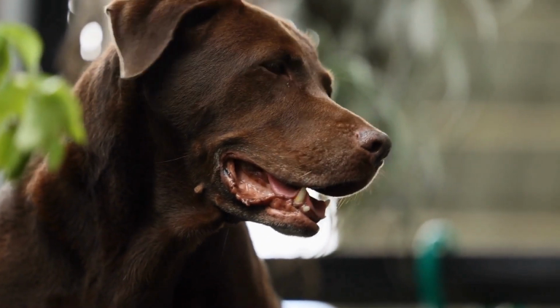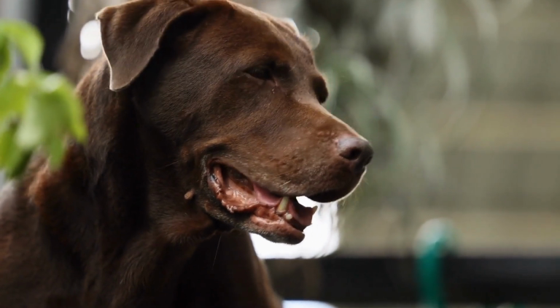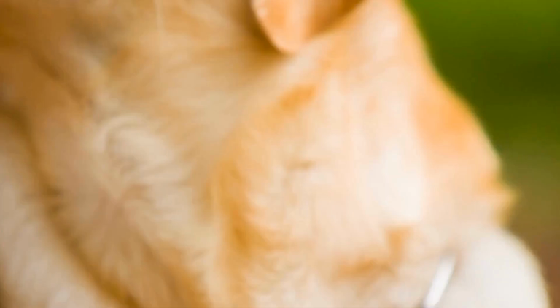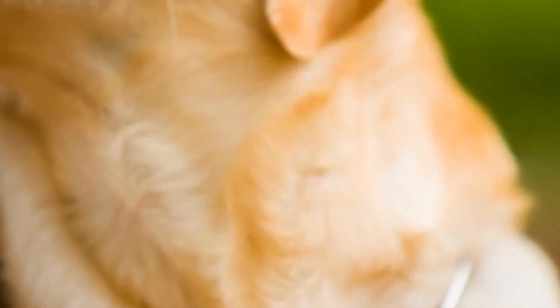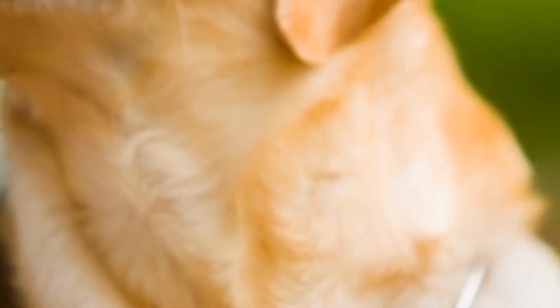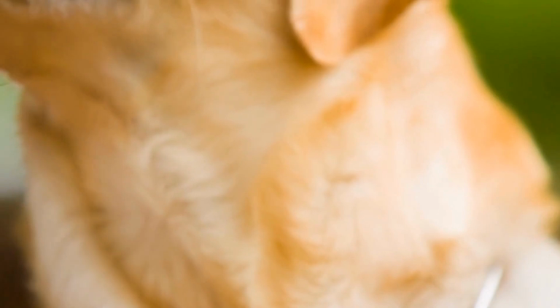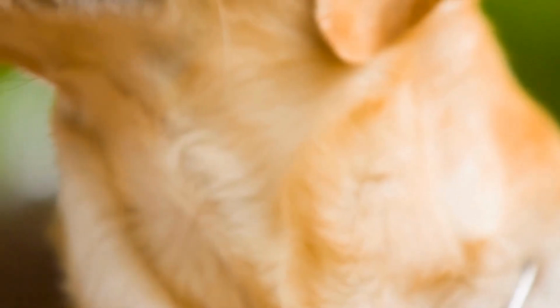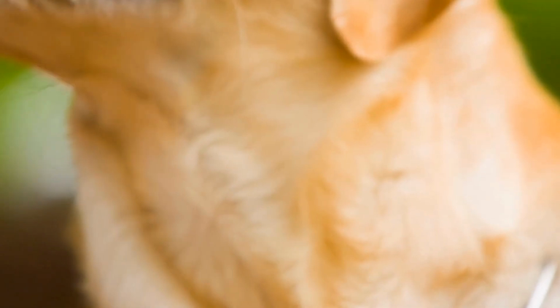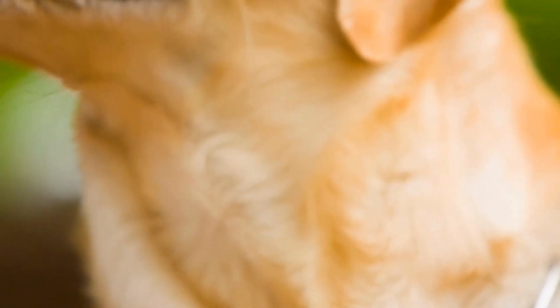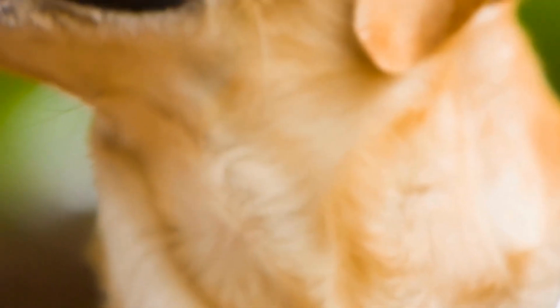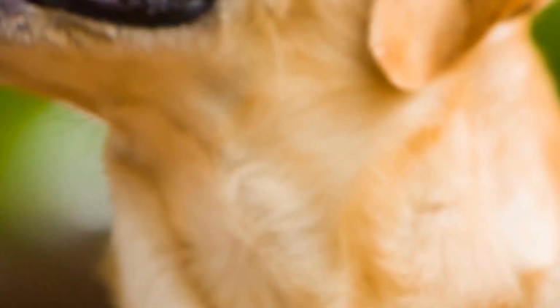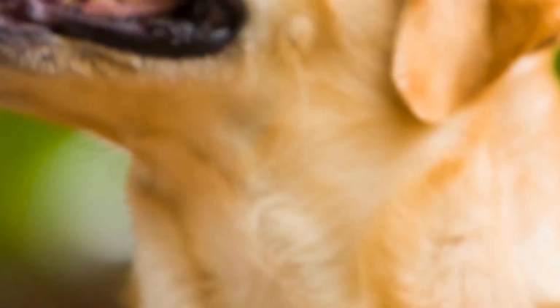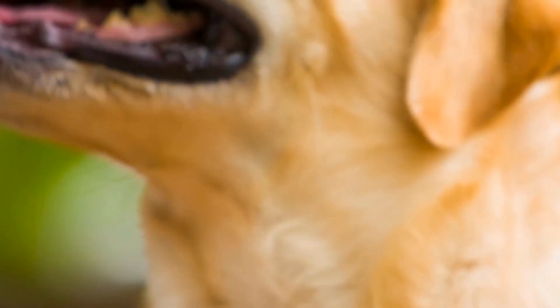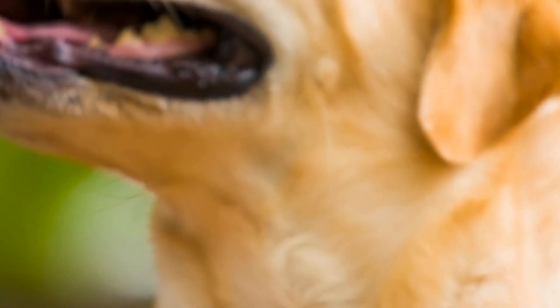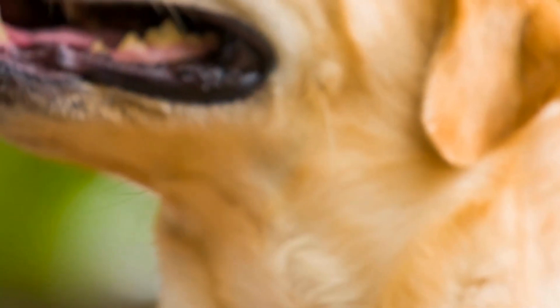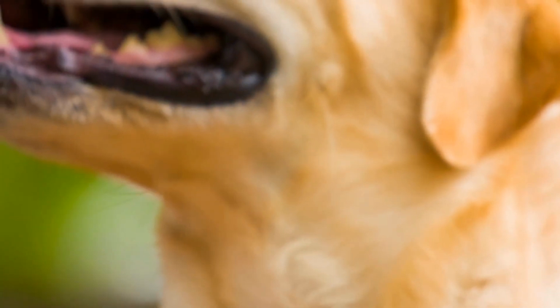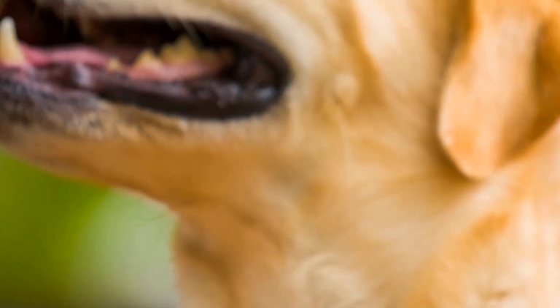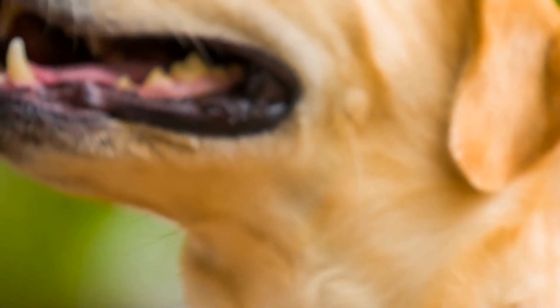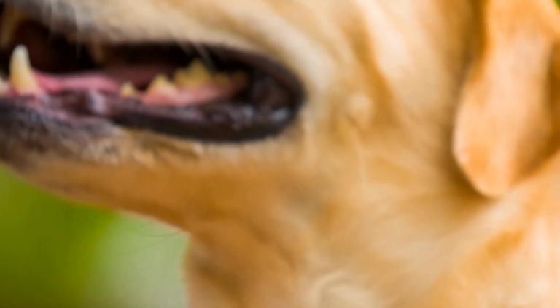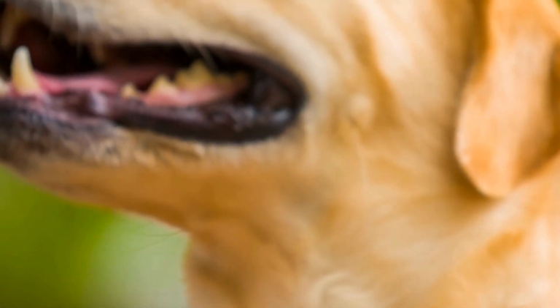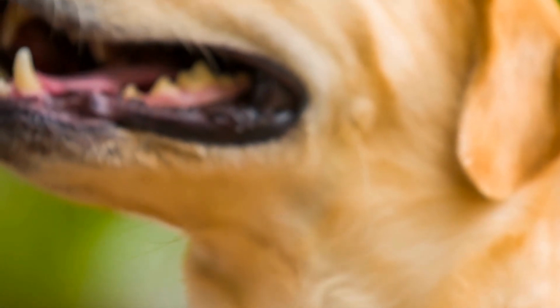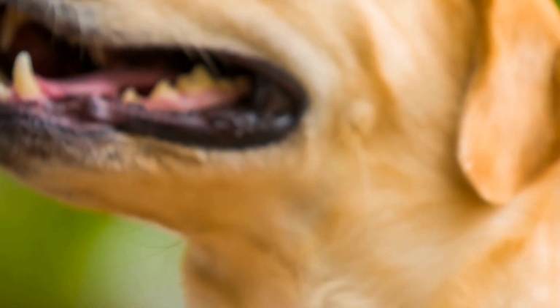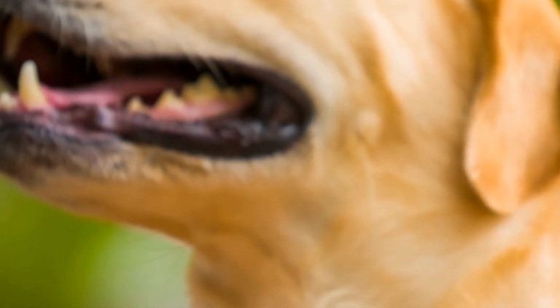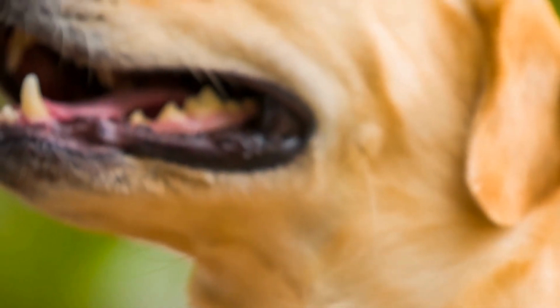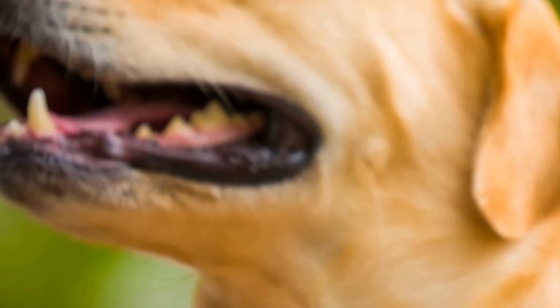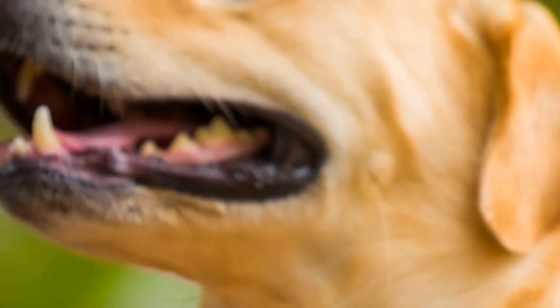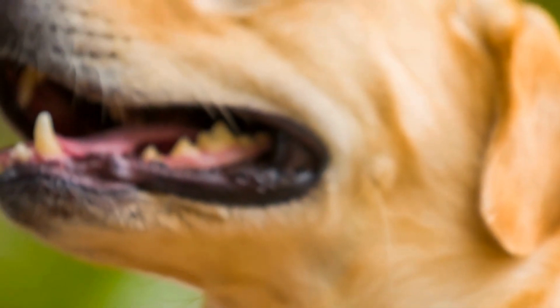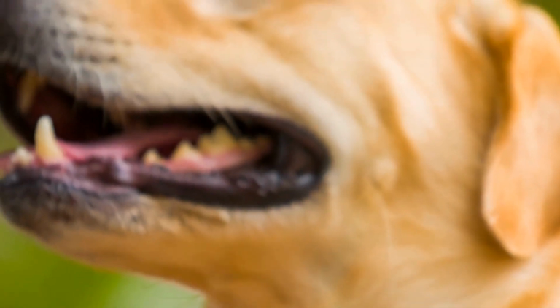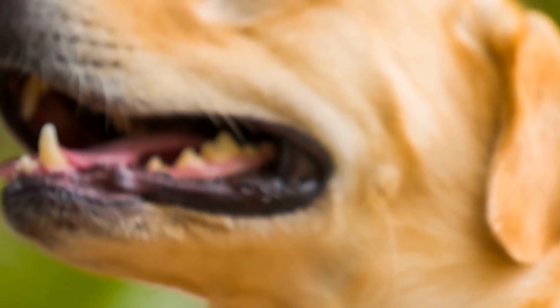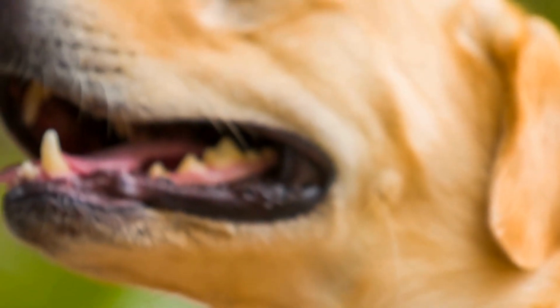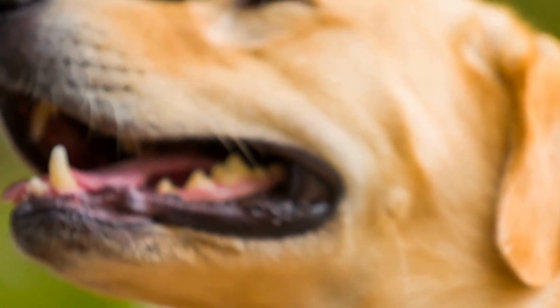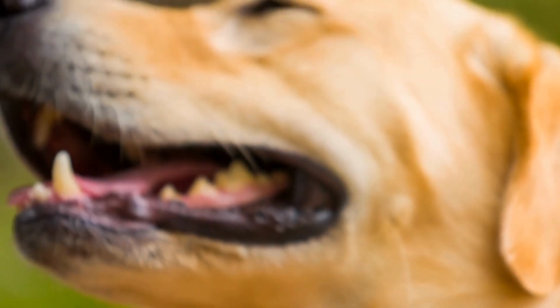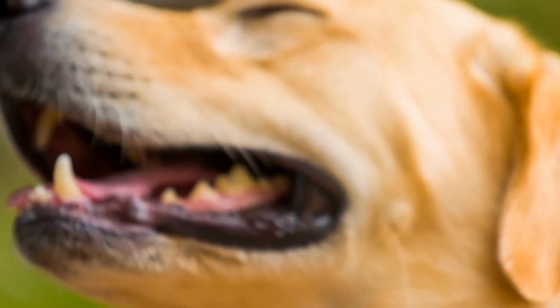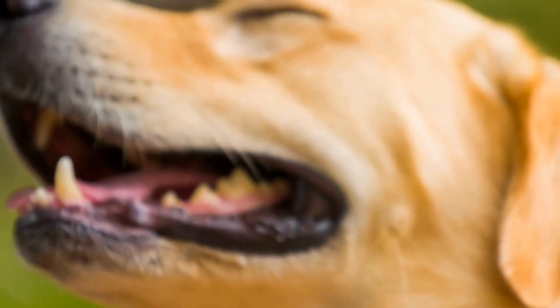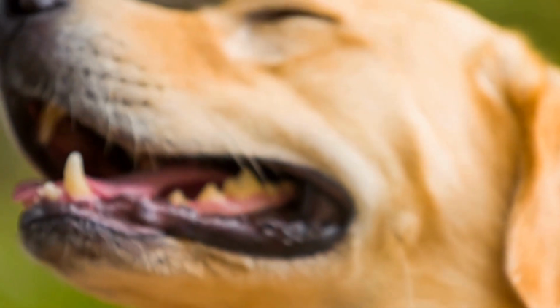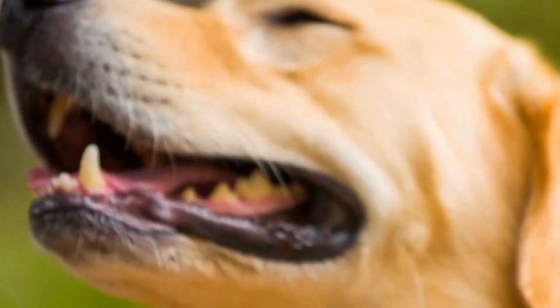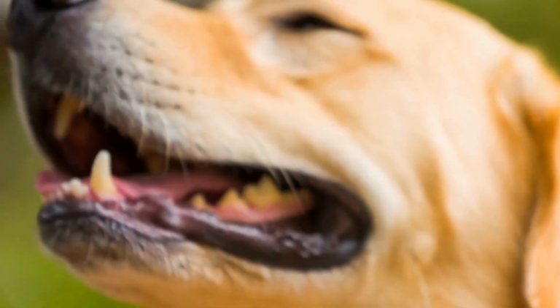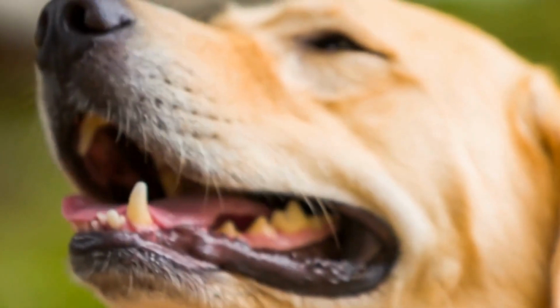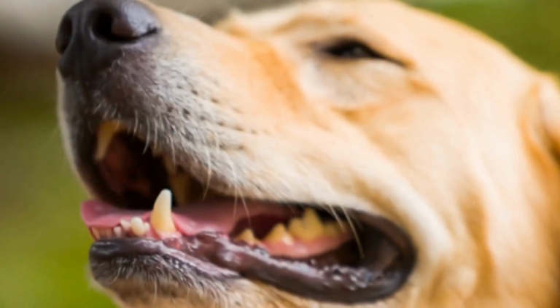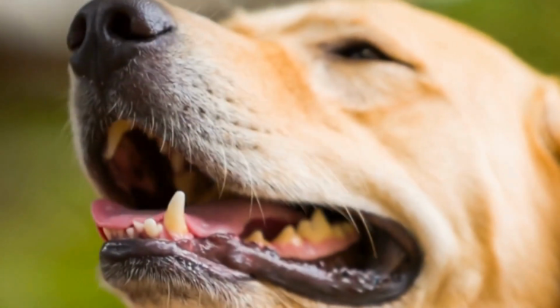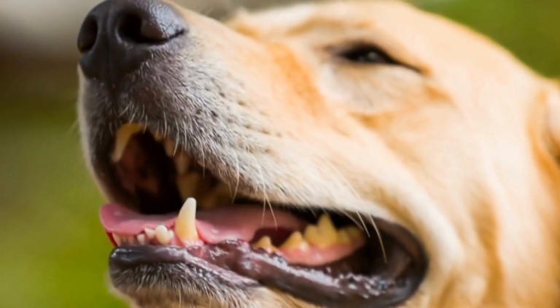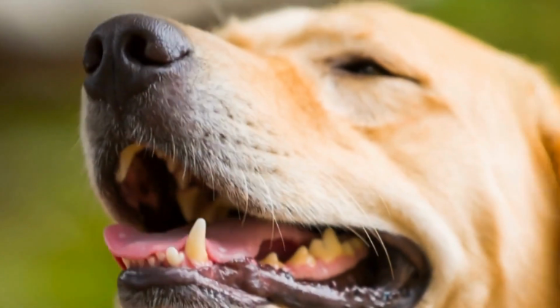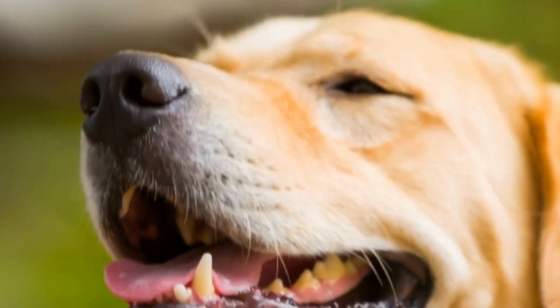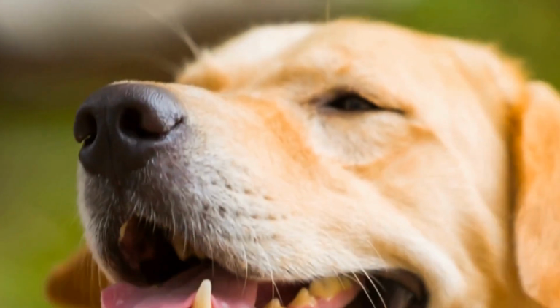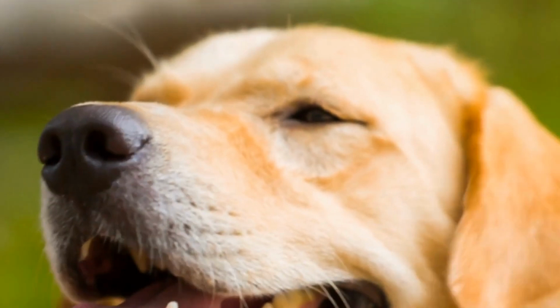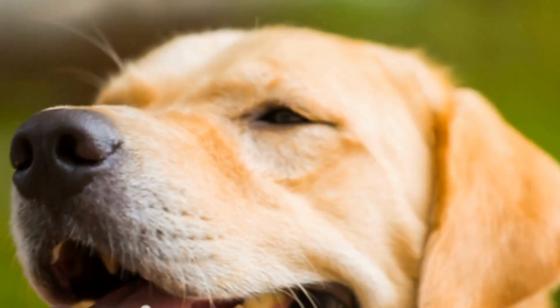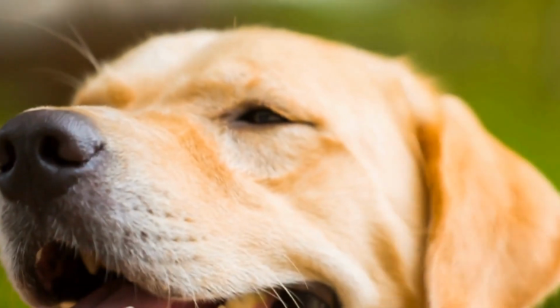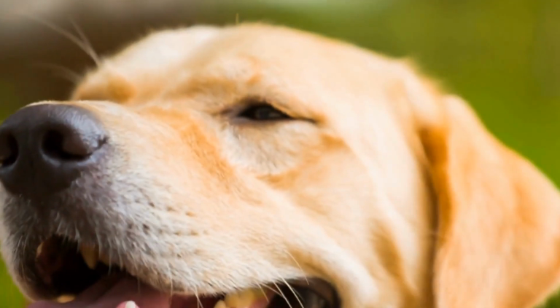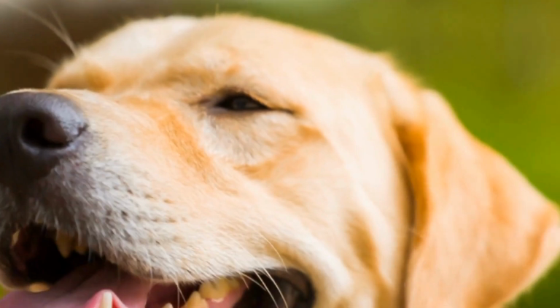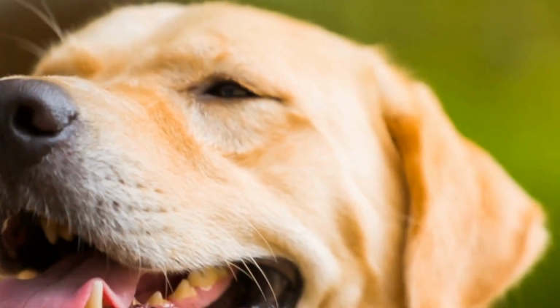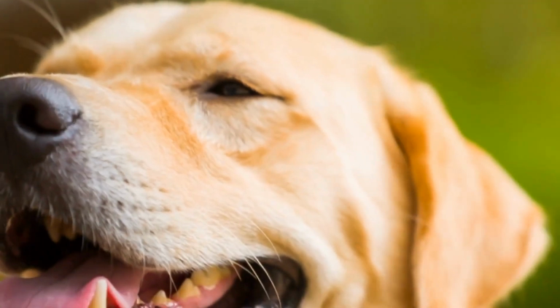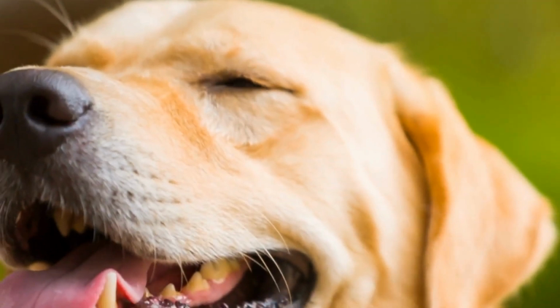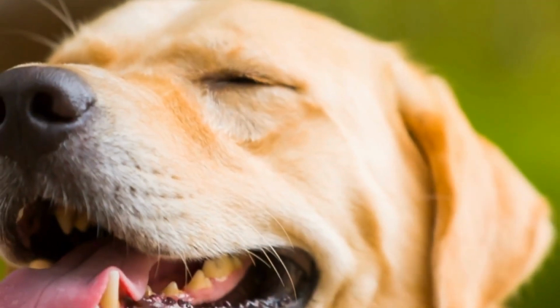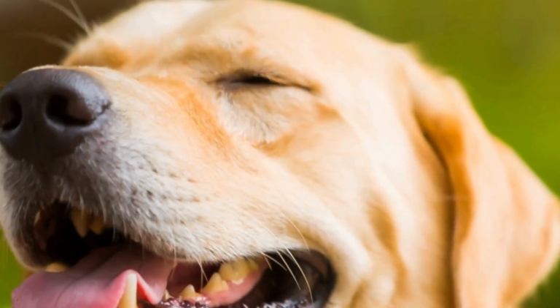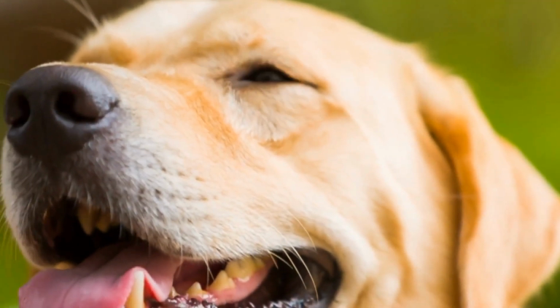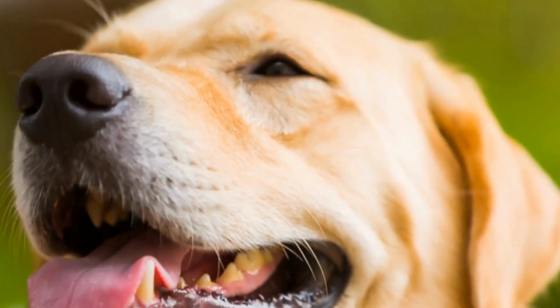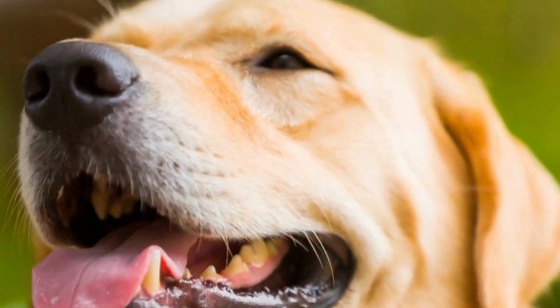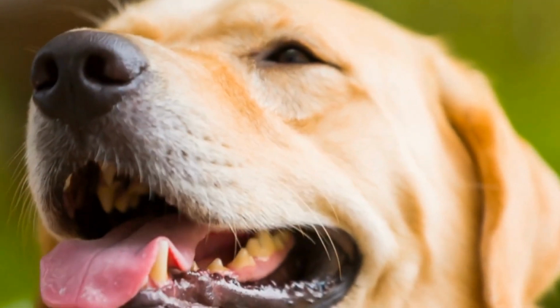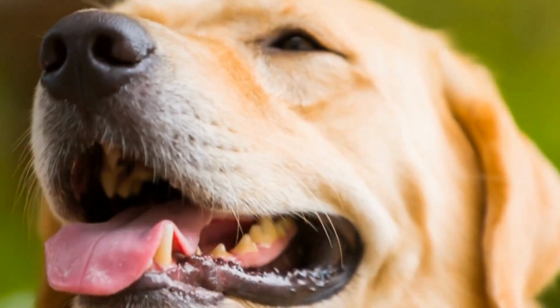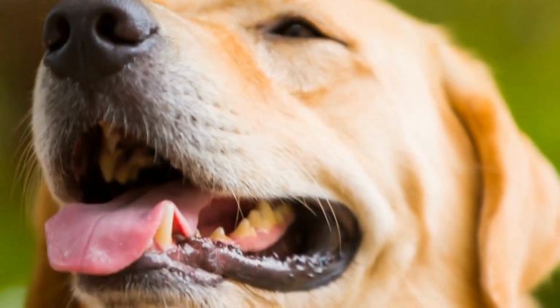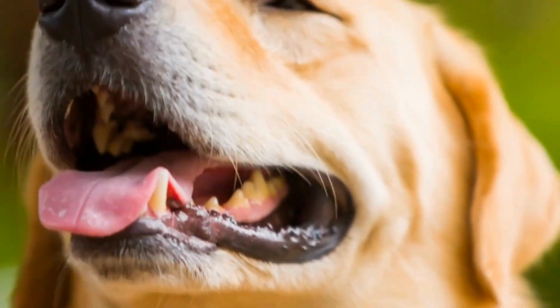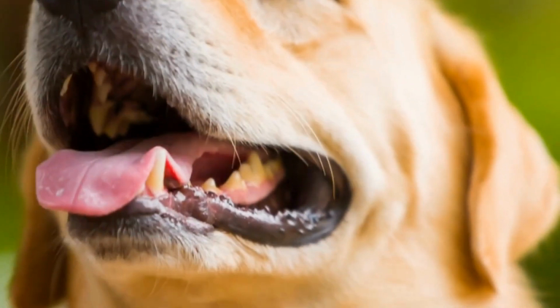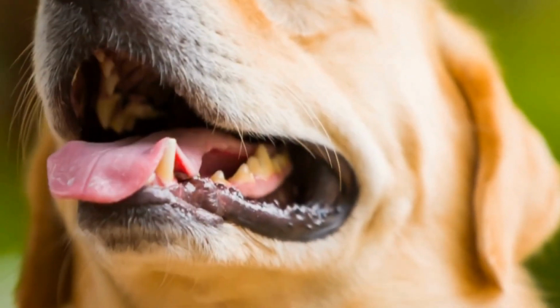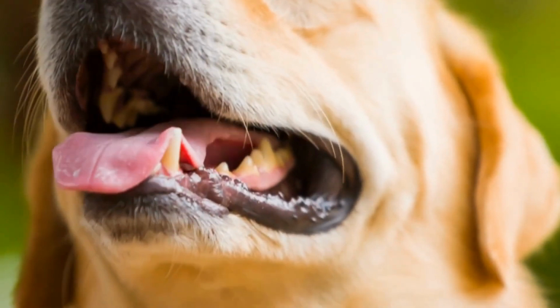In this article, we will discuss the essential grooming routine for Labrador Retrievers, including brushing, bathing, and nail trimming.